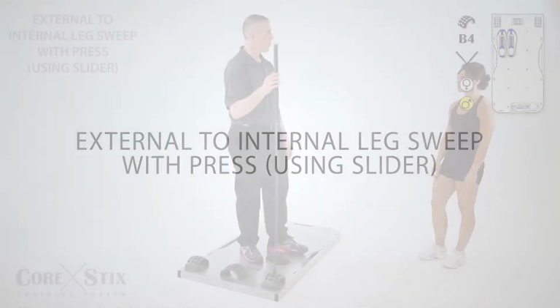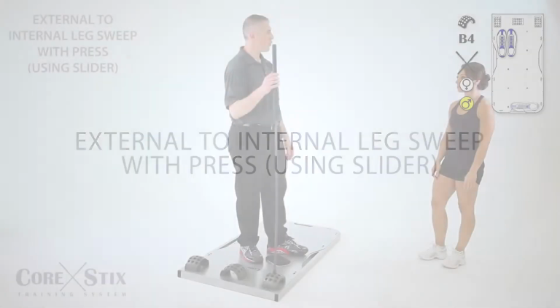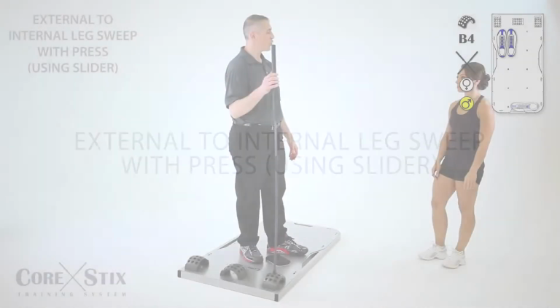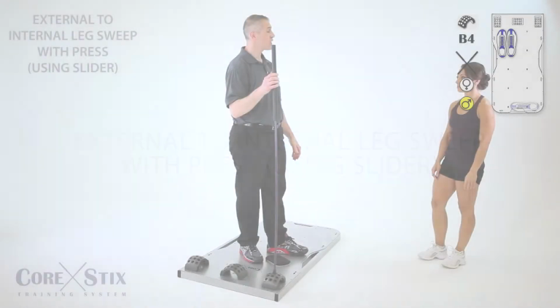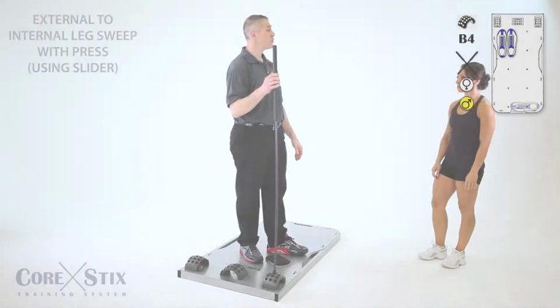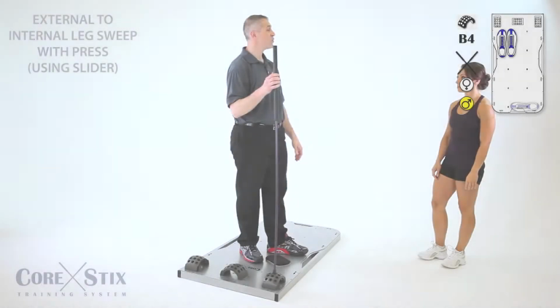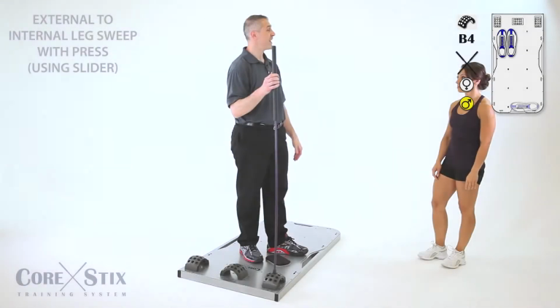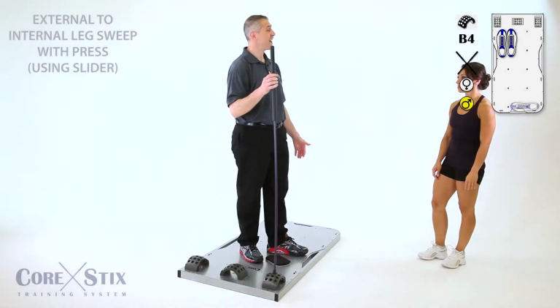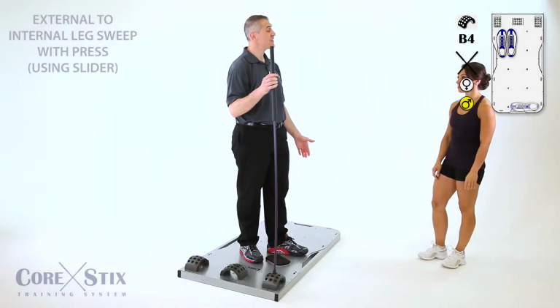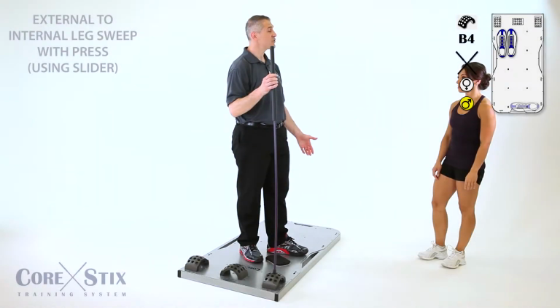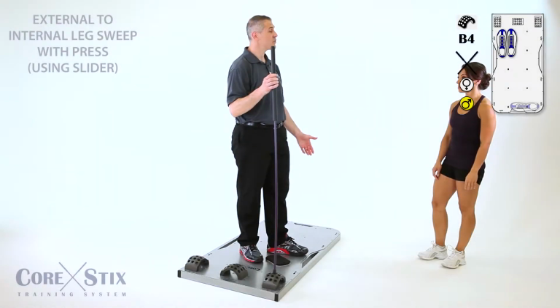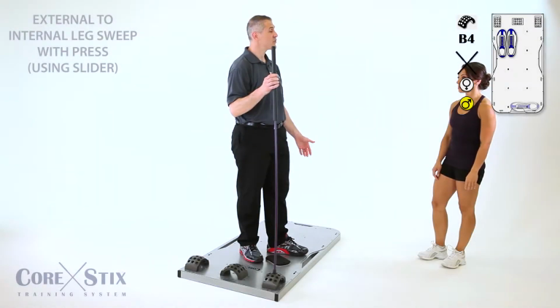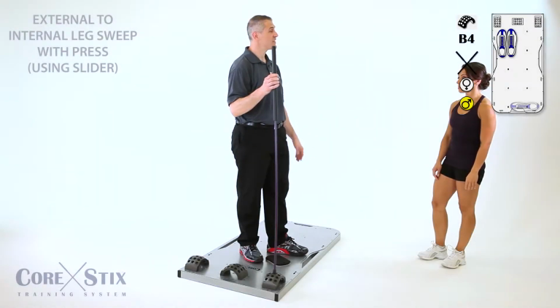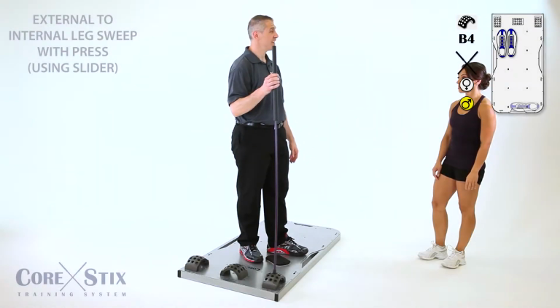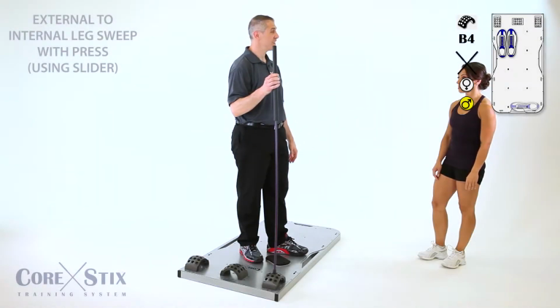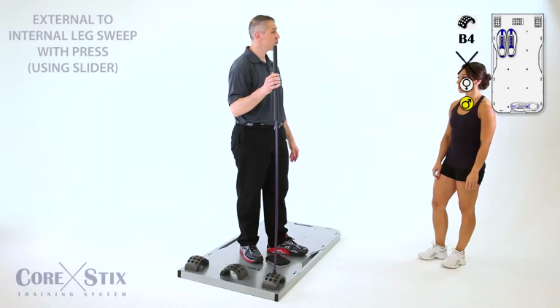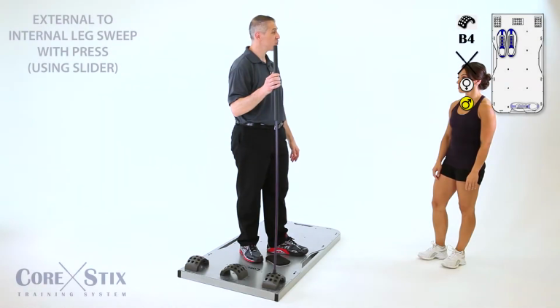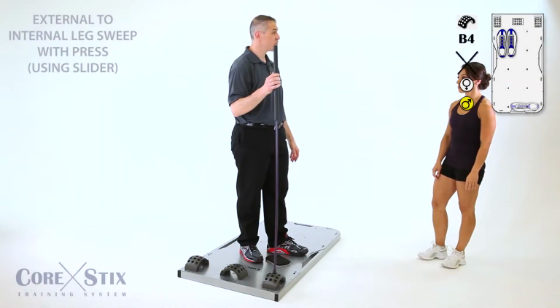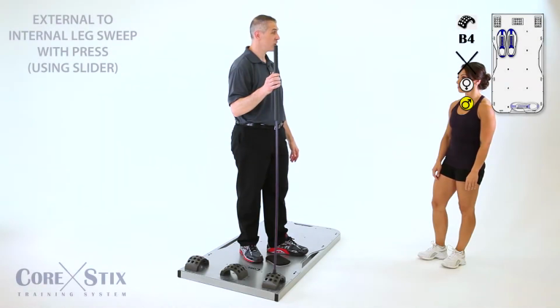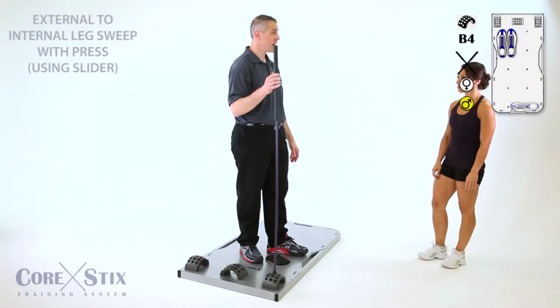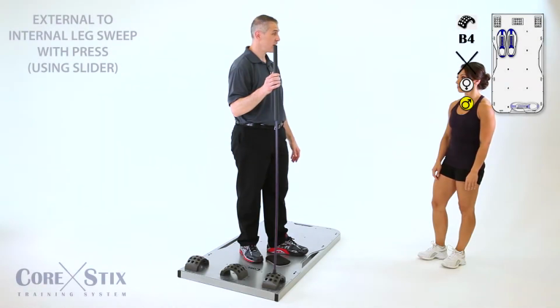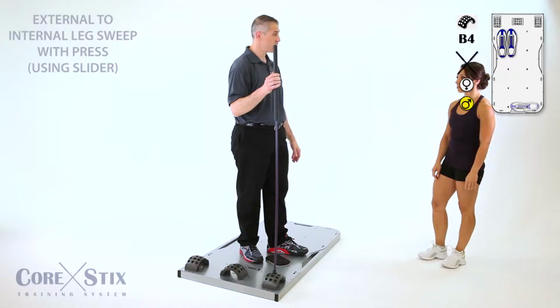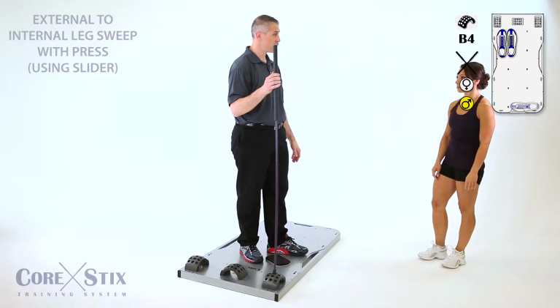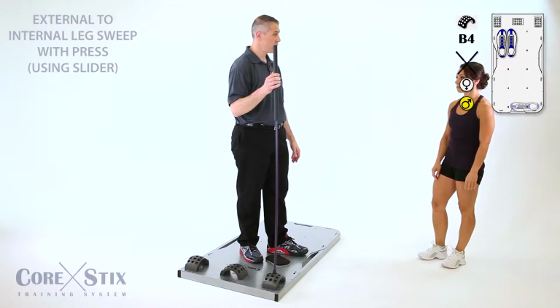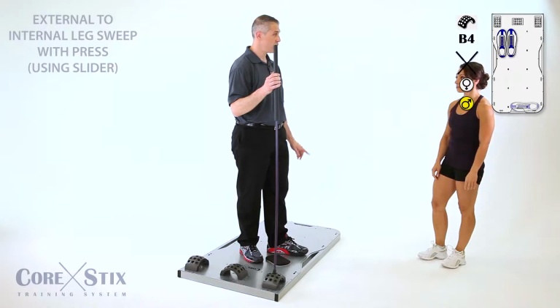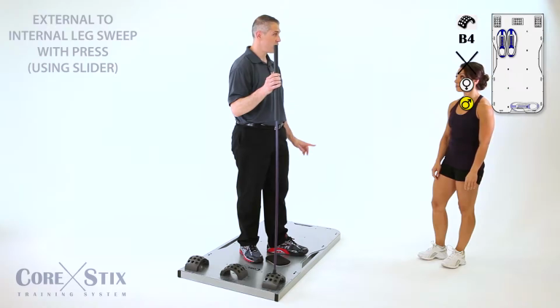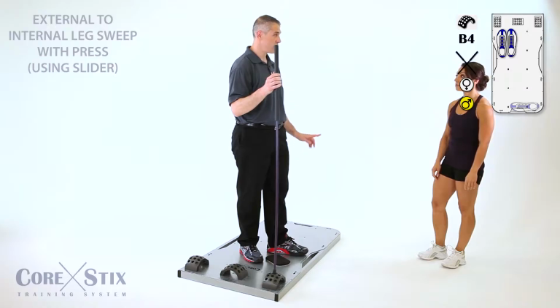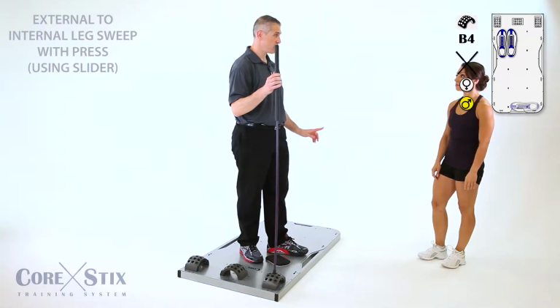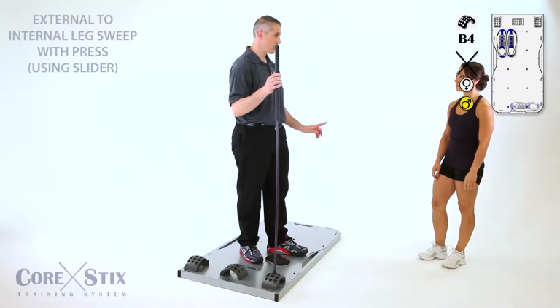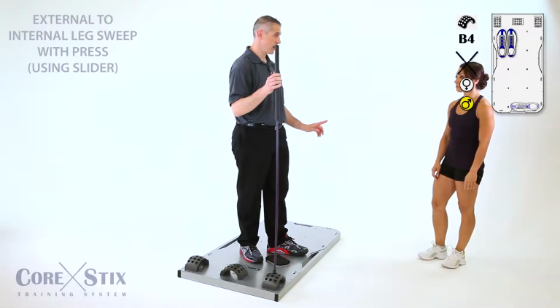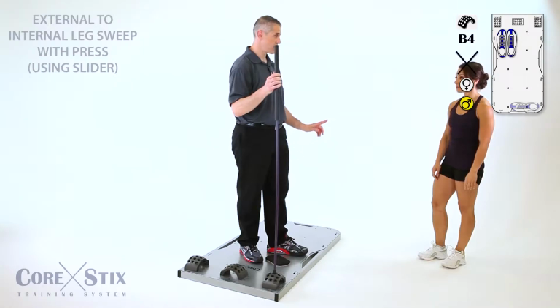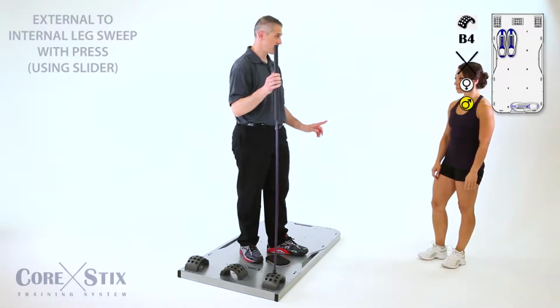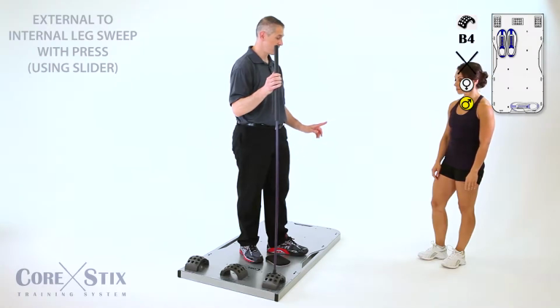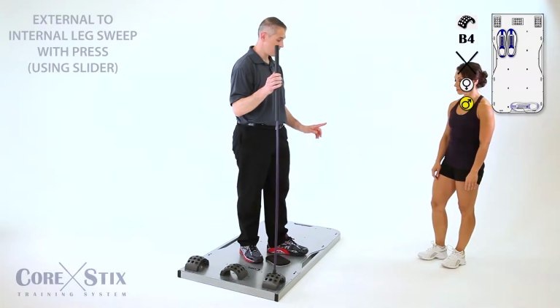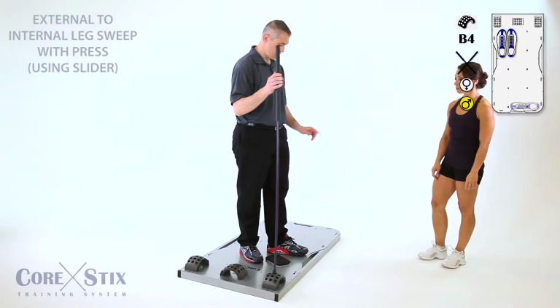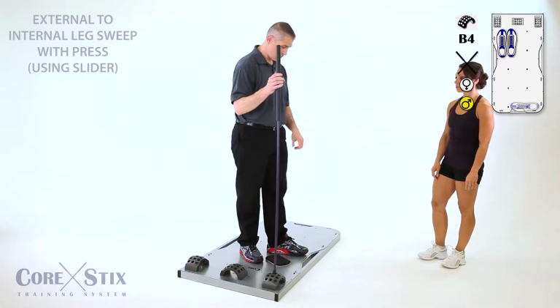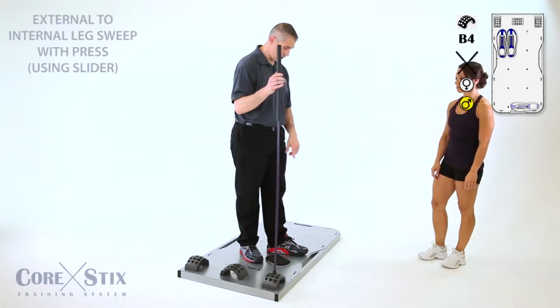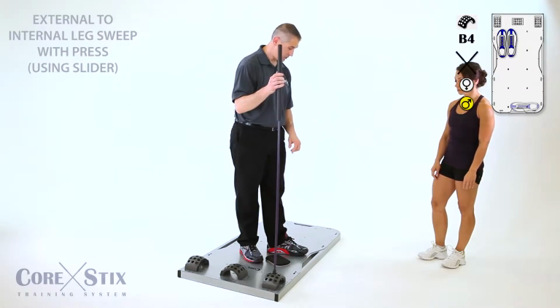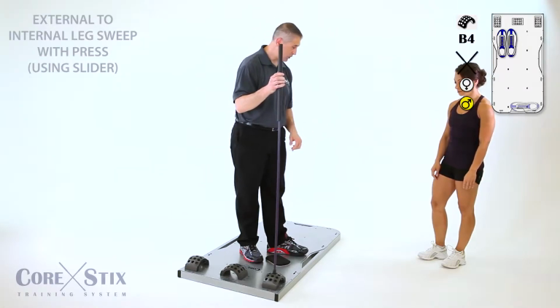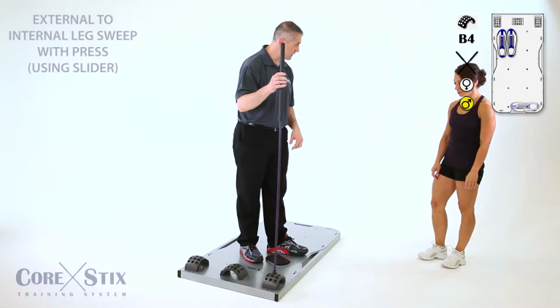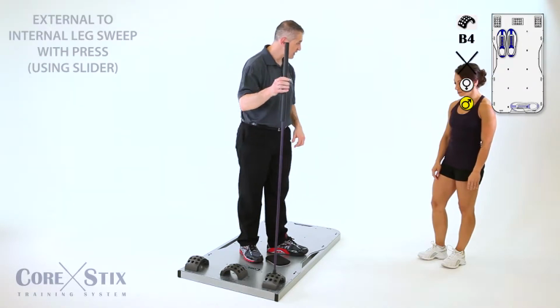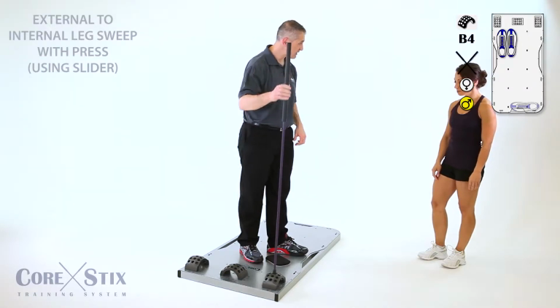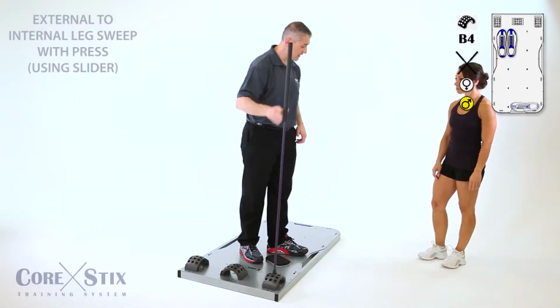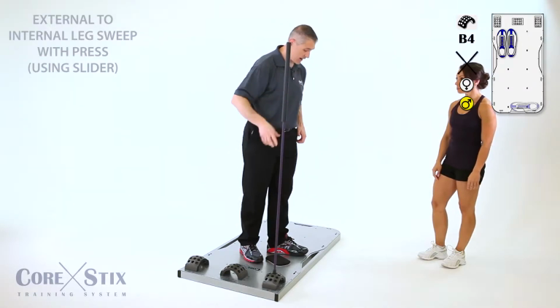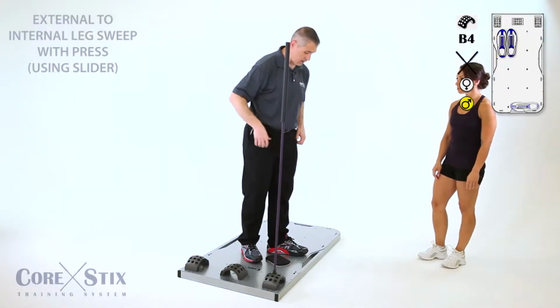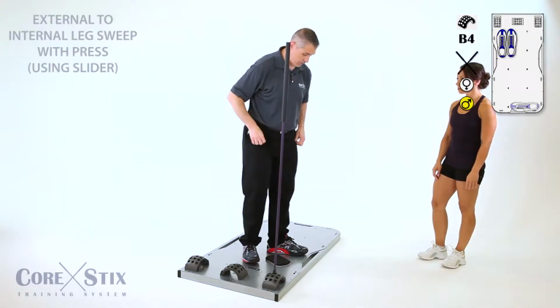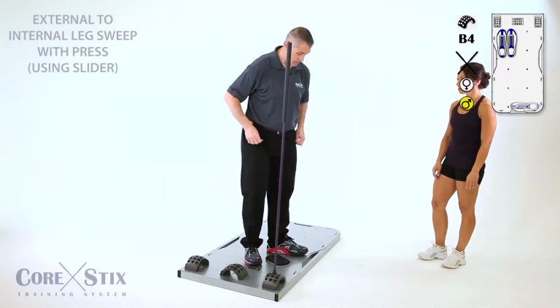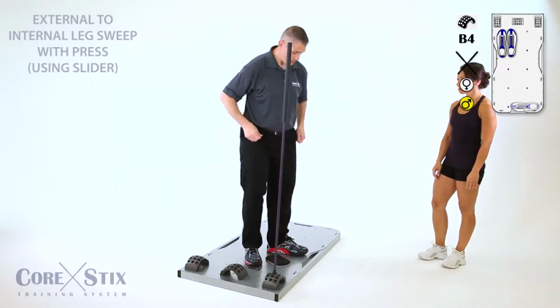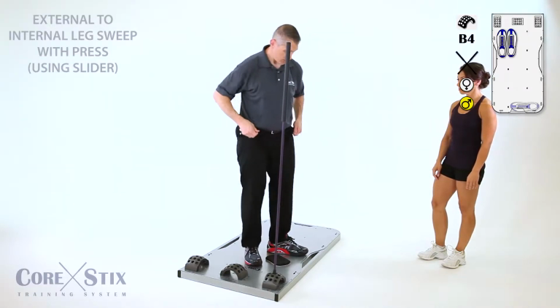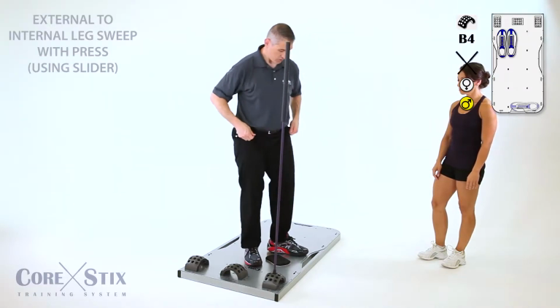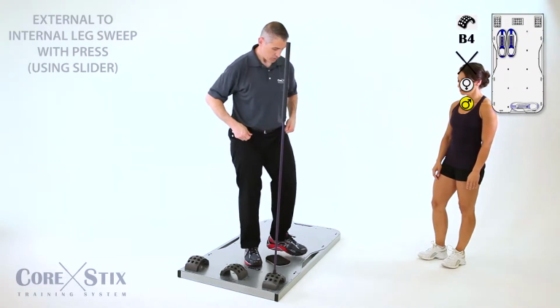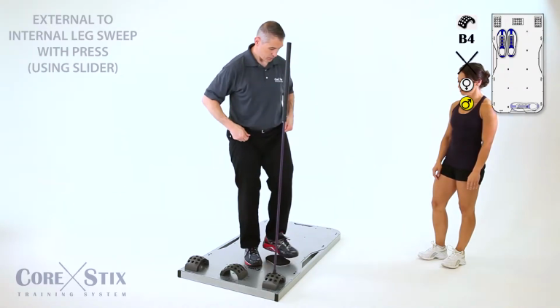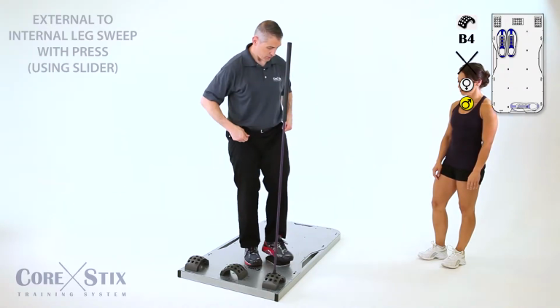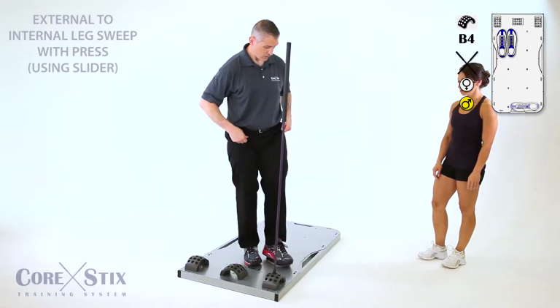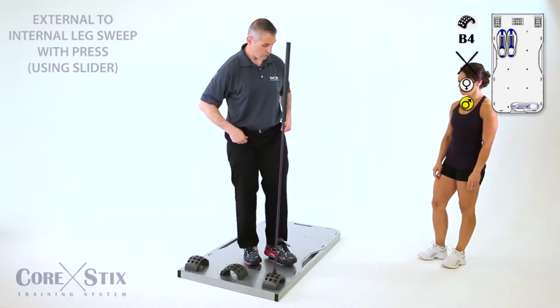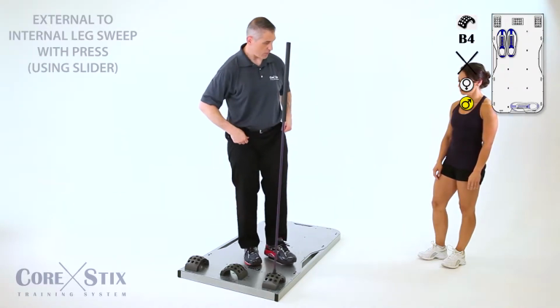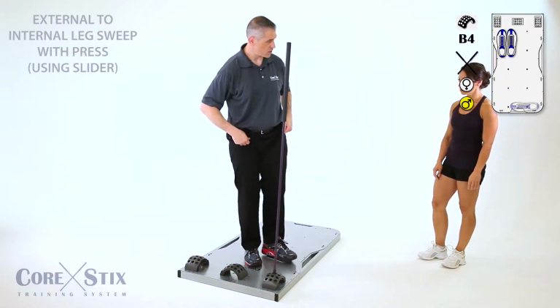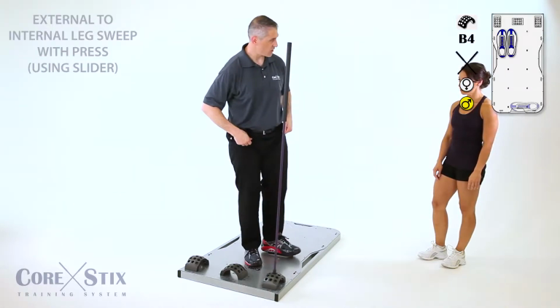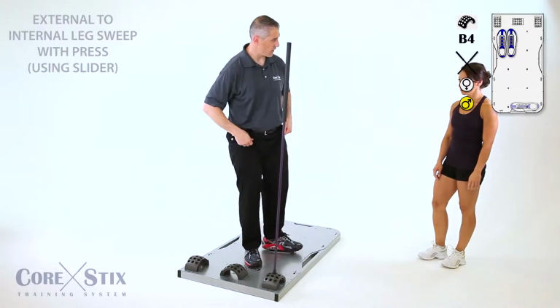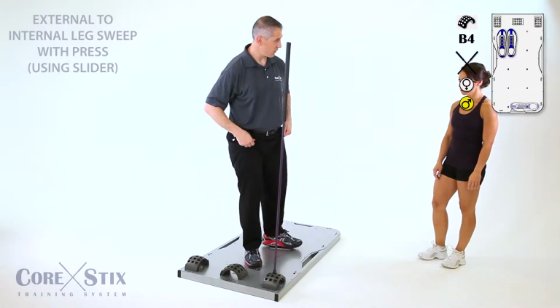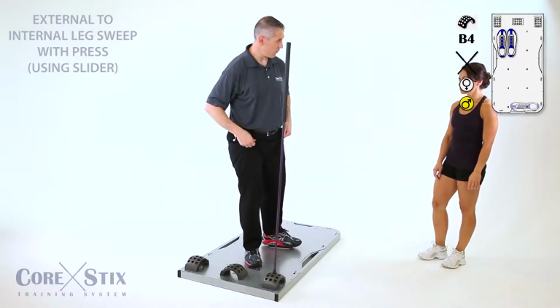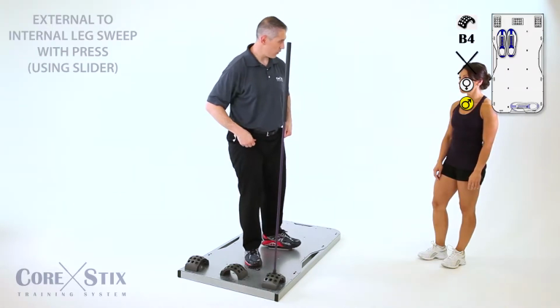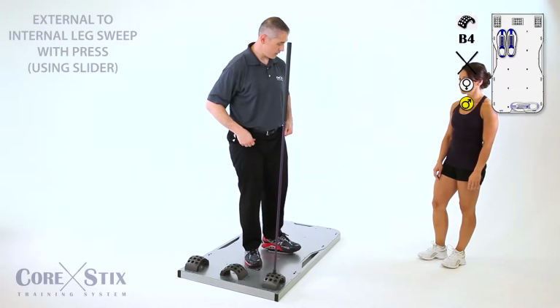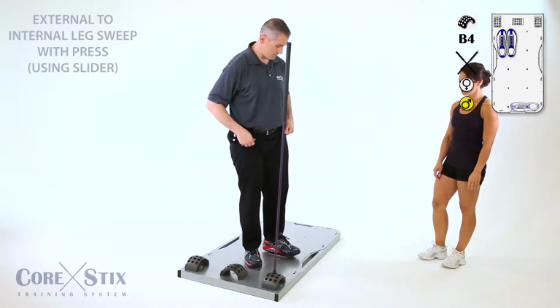We're going to do an external to internal leg sweep with a press. We're going to be using a slider to reduce the friction on the board.